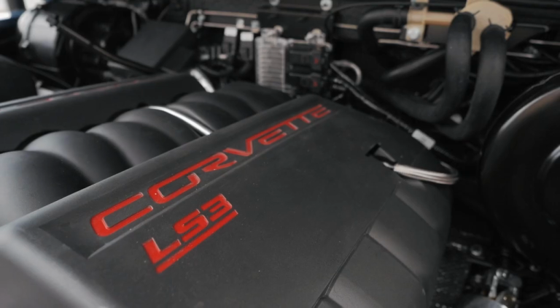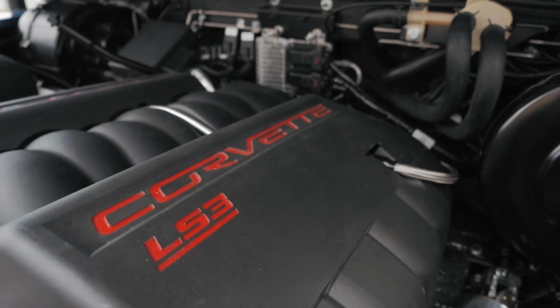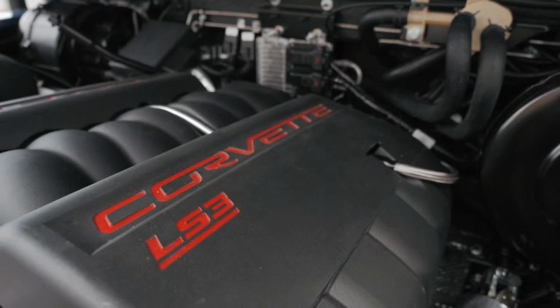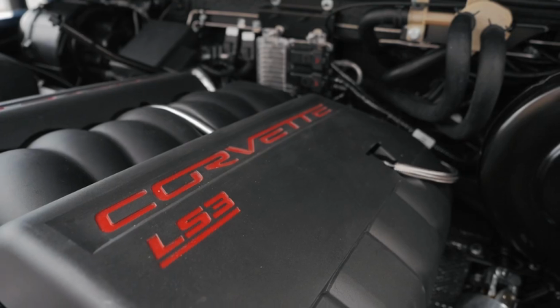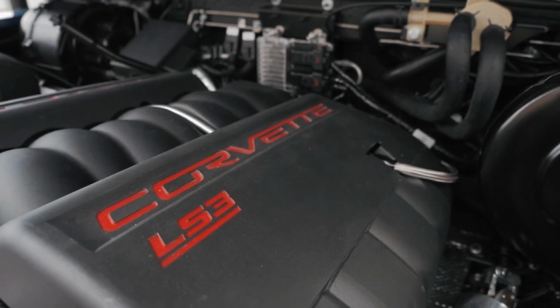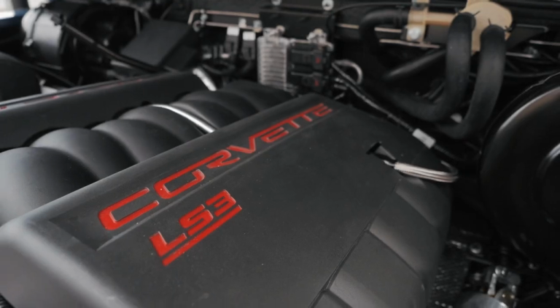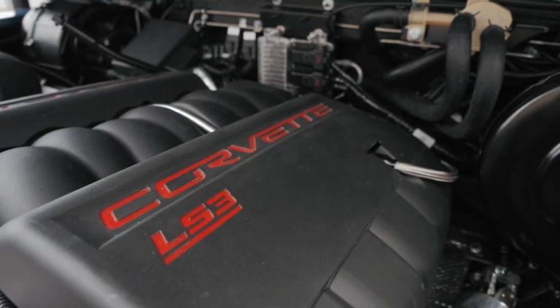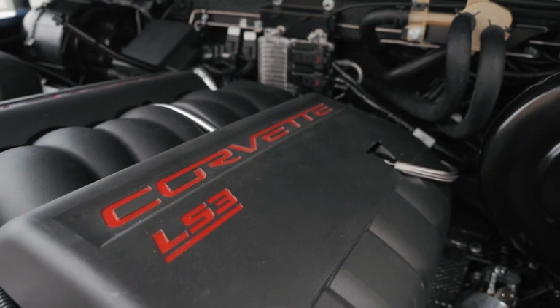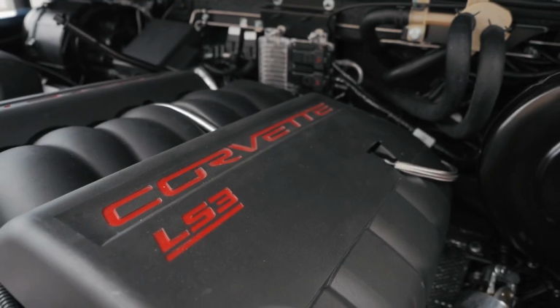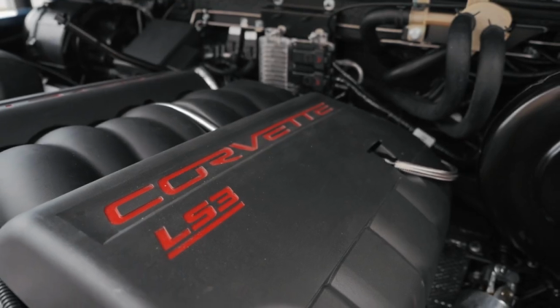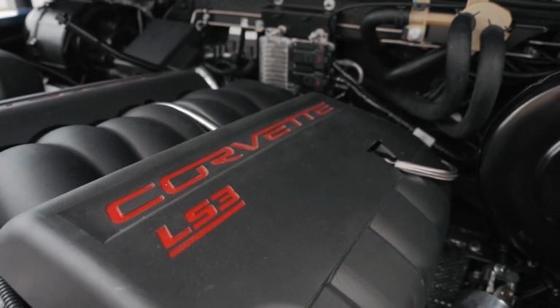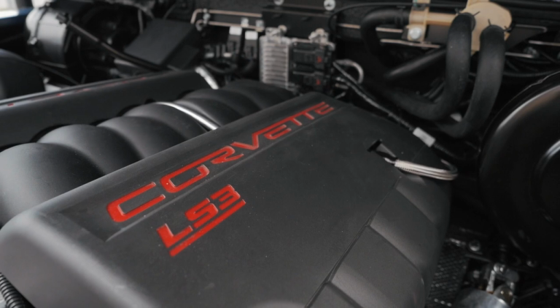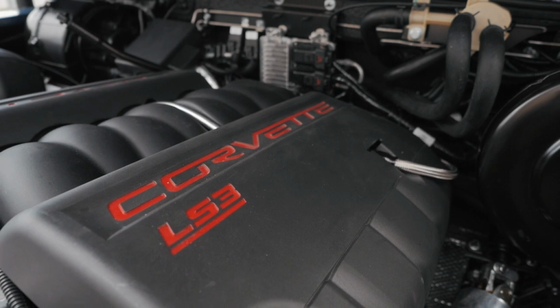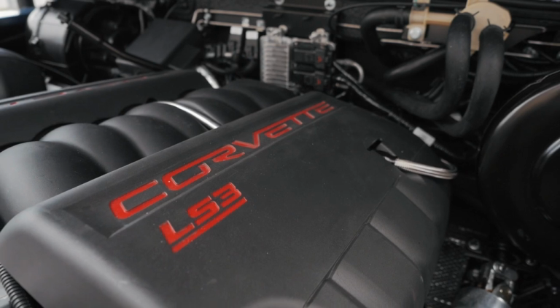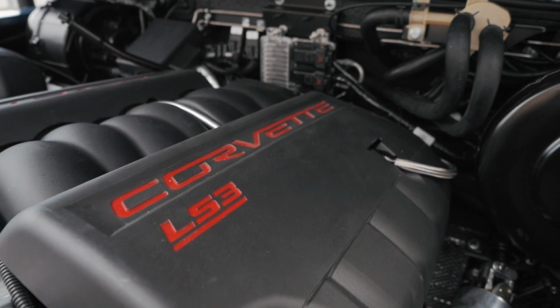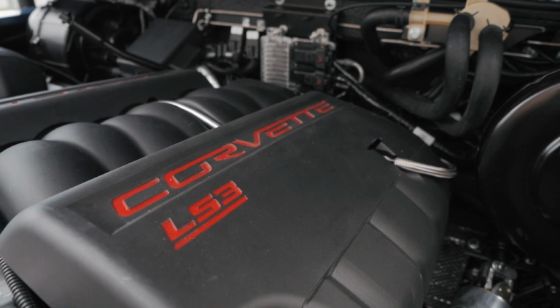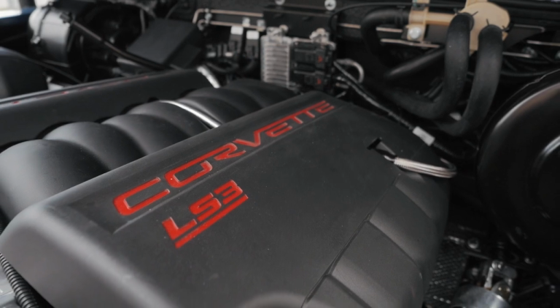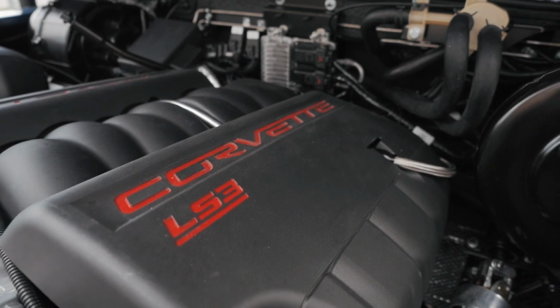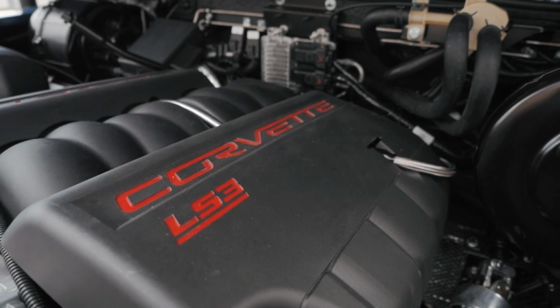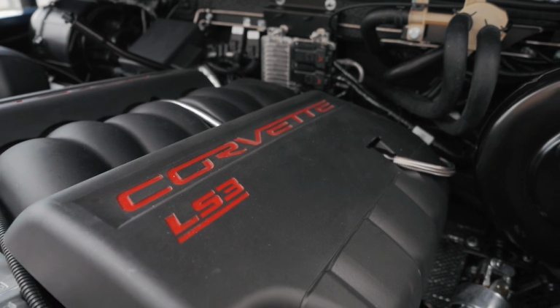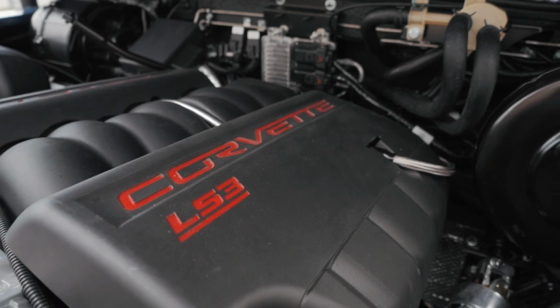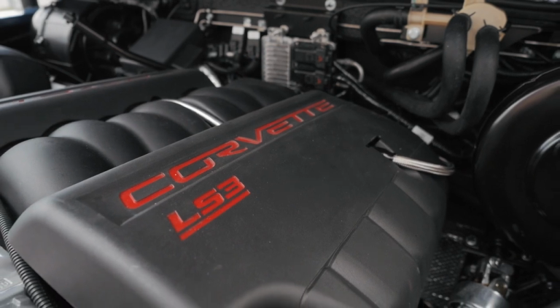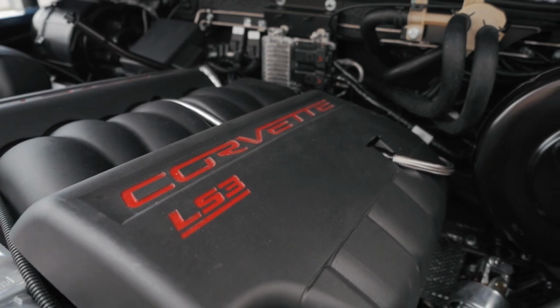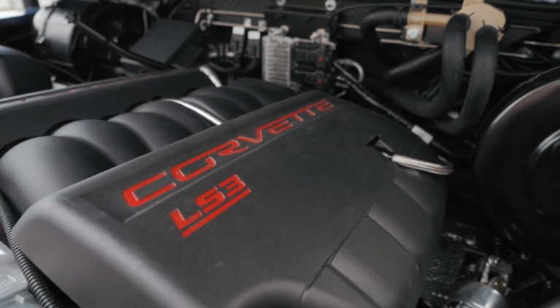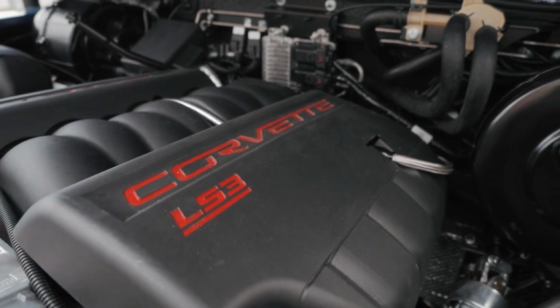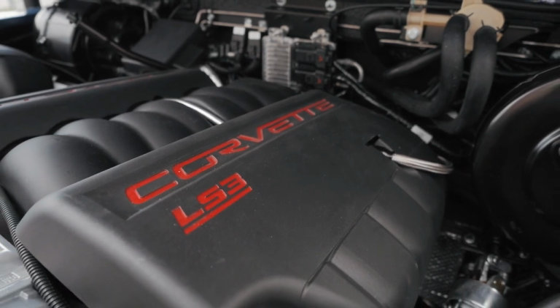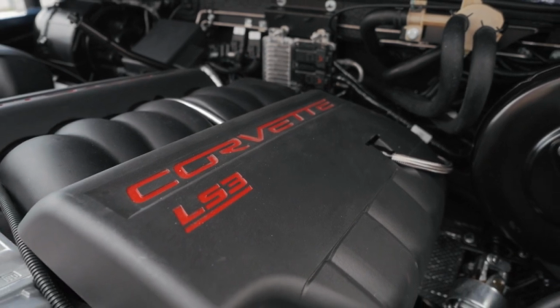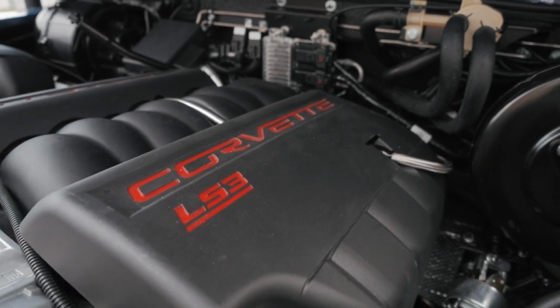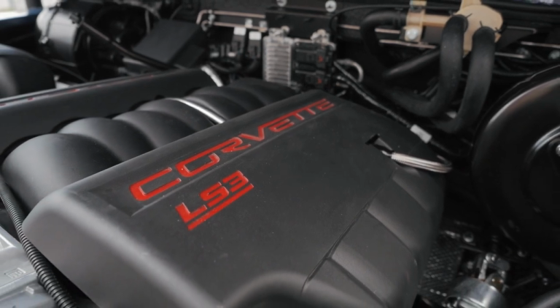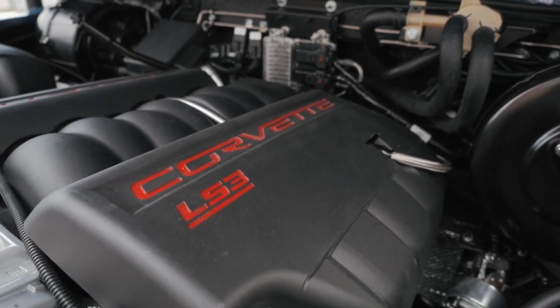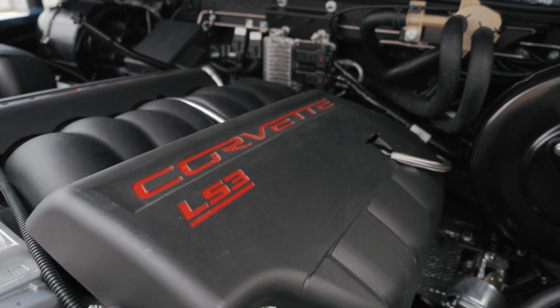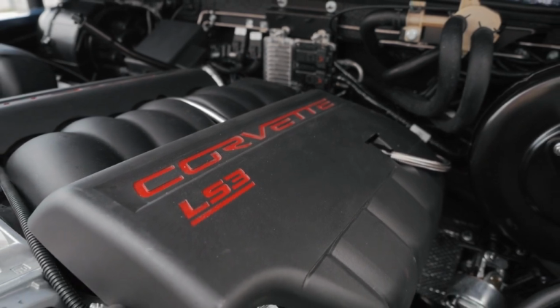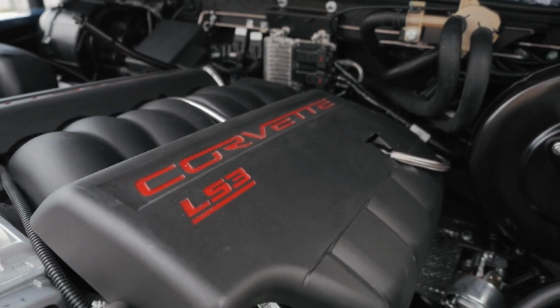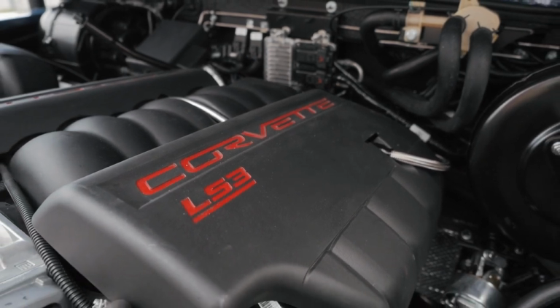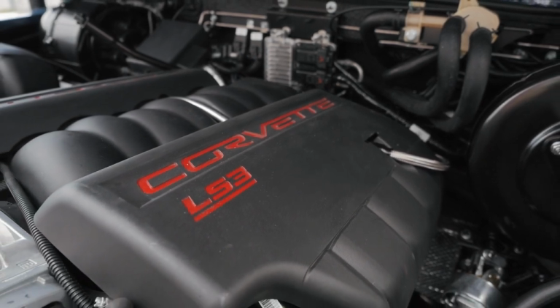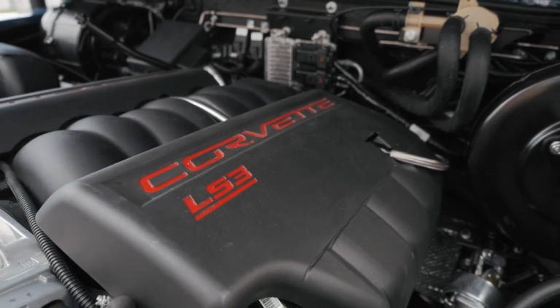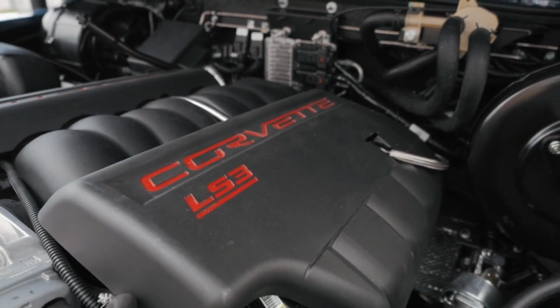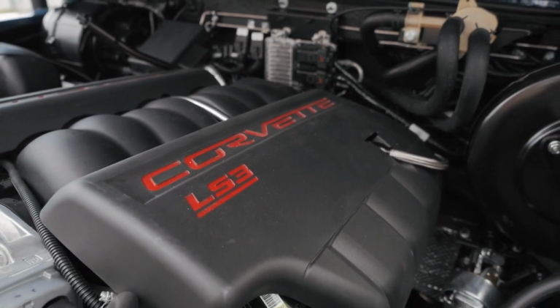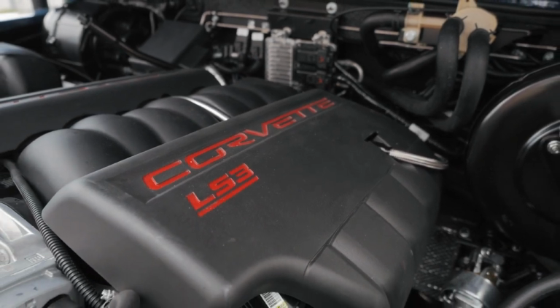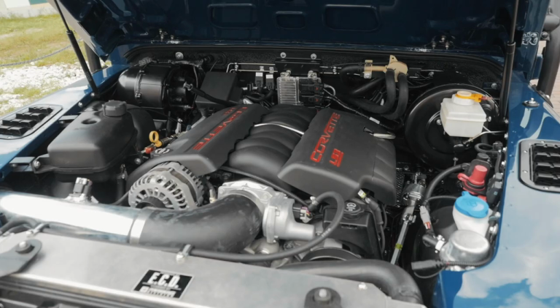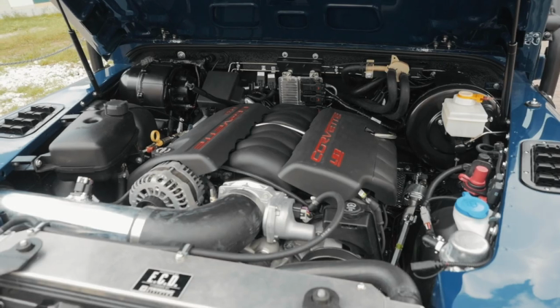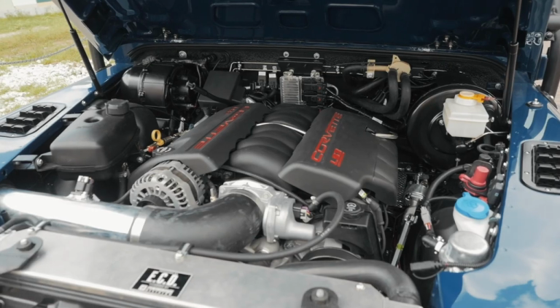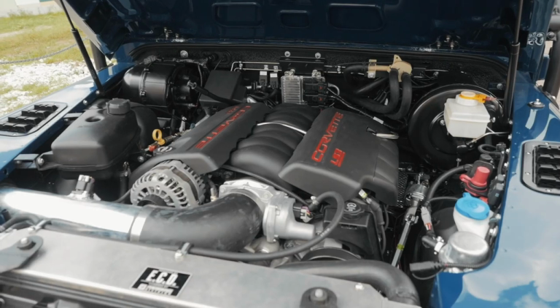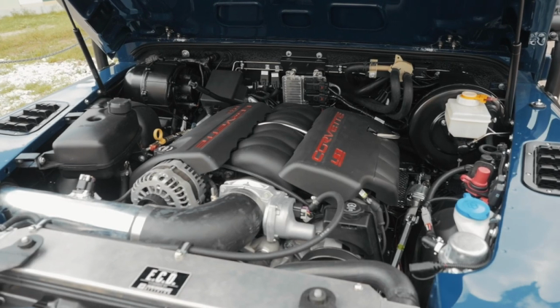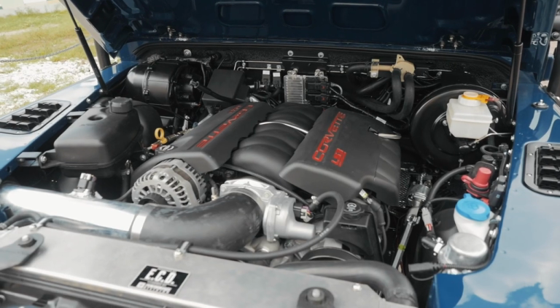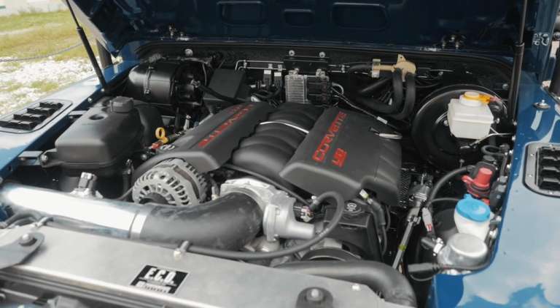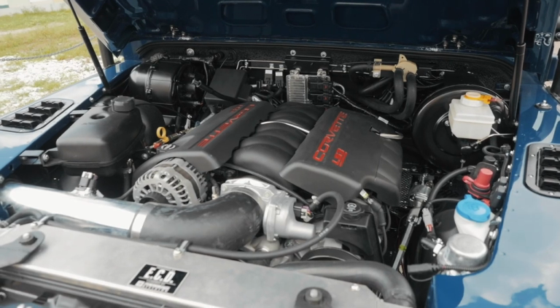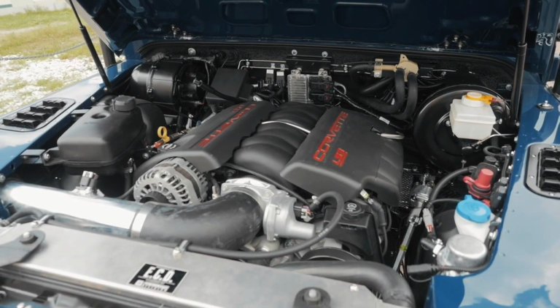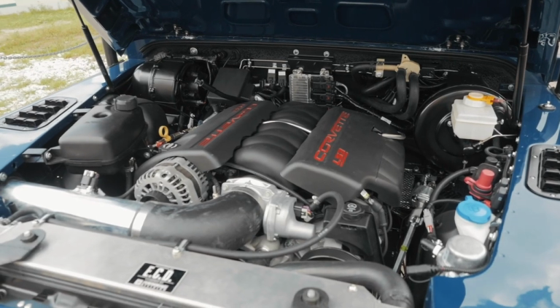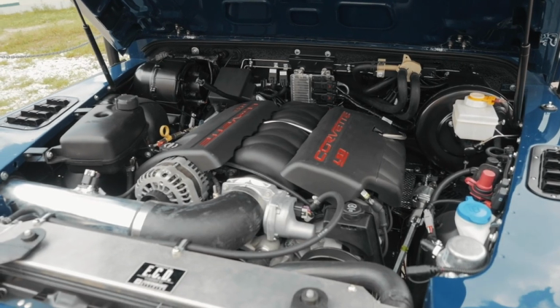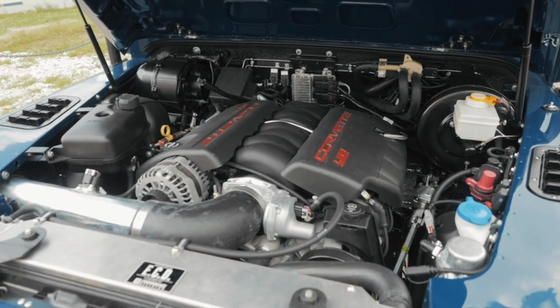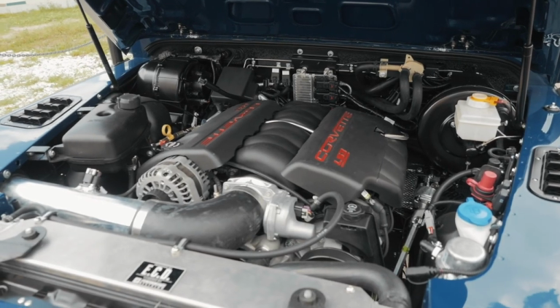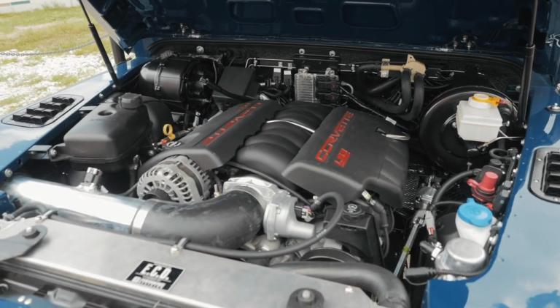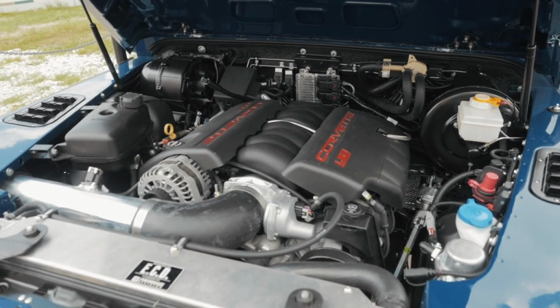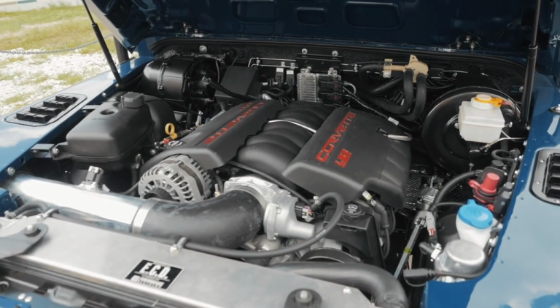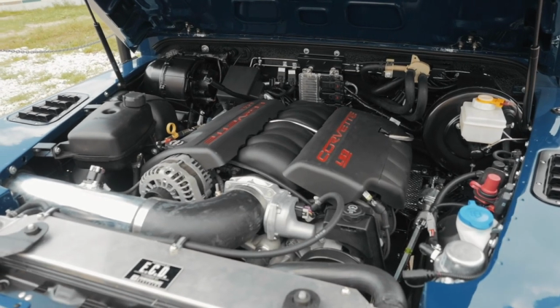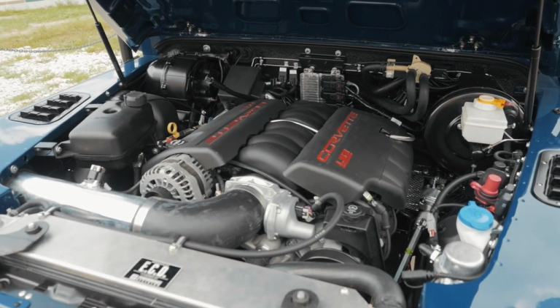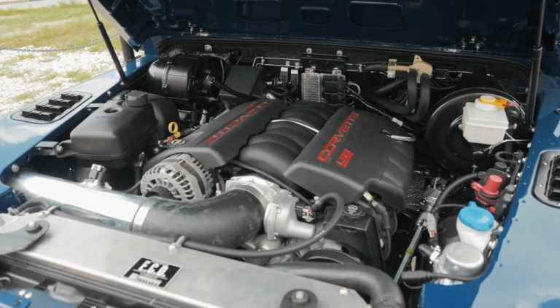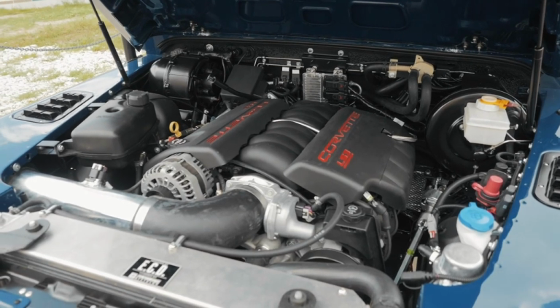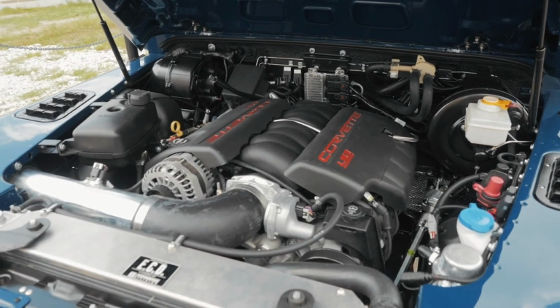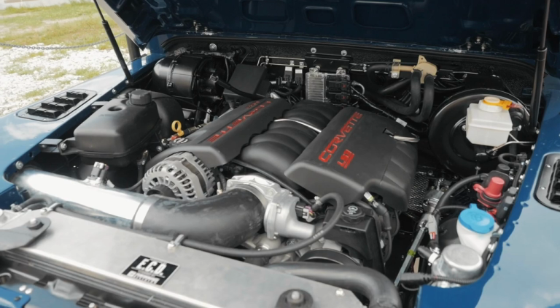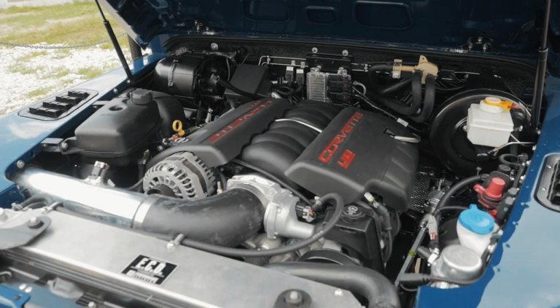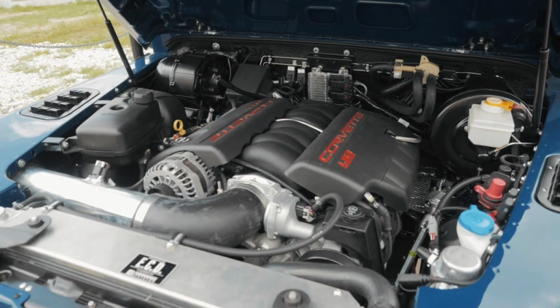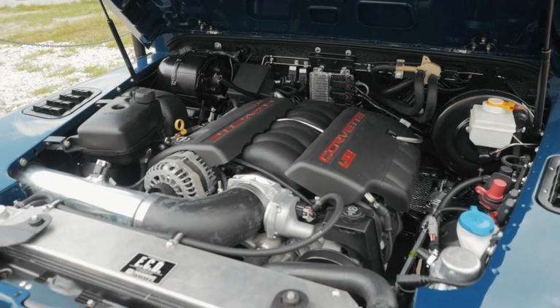Project DM is powered by our proven LS3 engine with 430 horsepower and our six-speed automatic transmission.